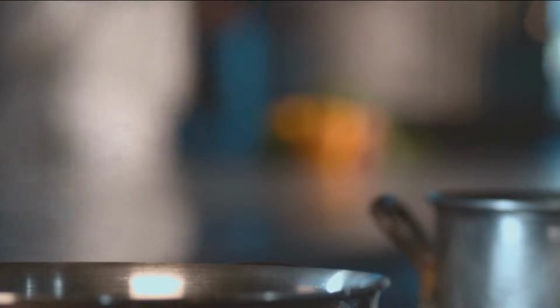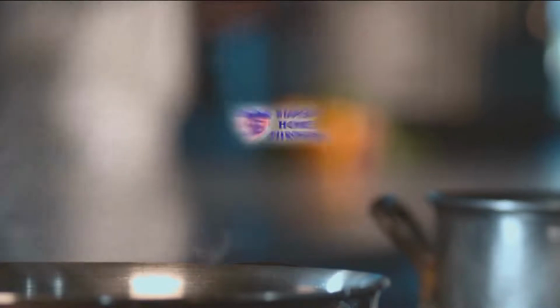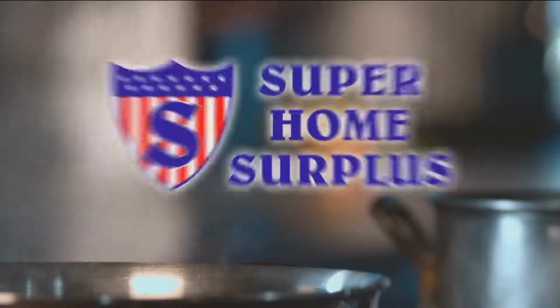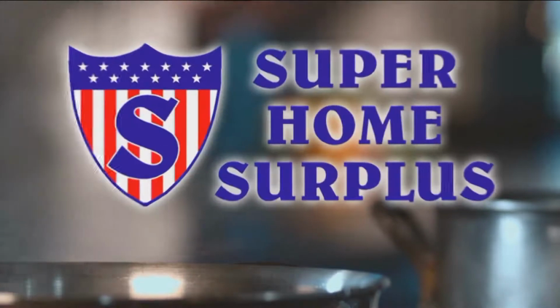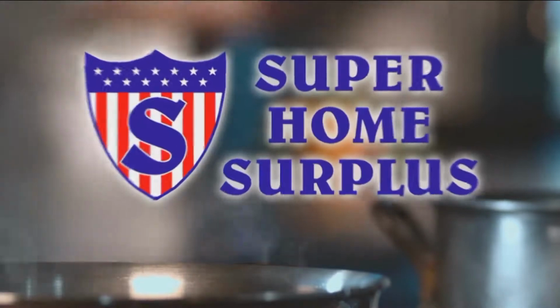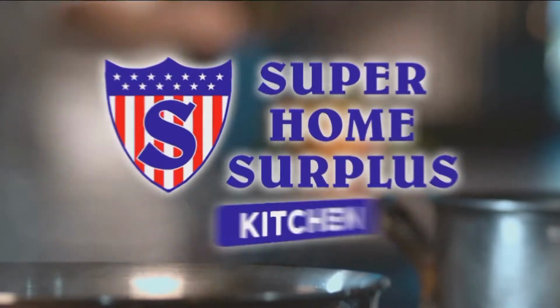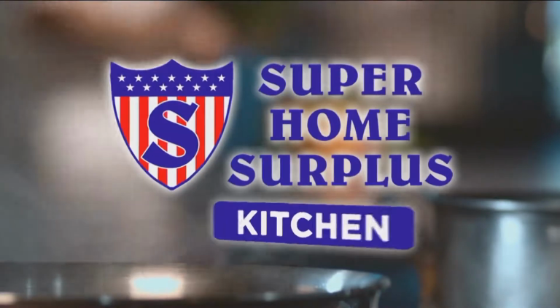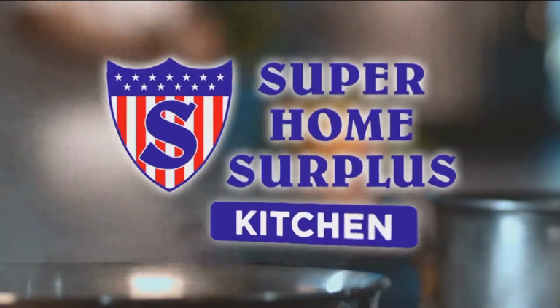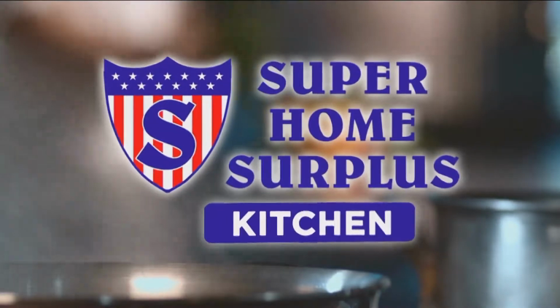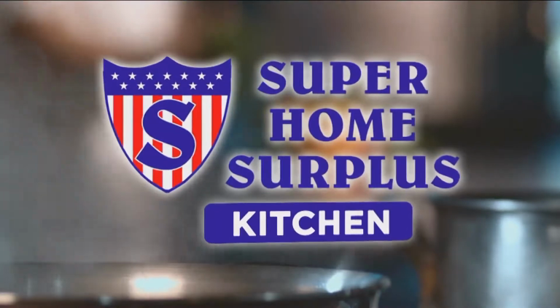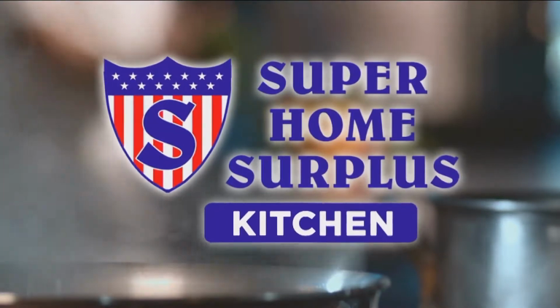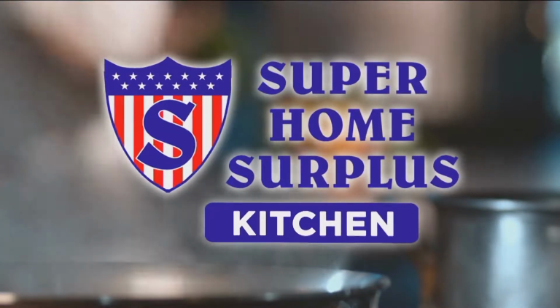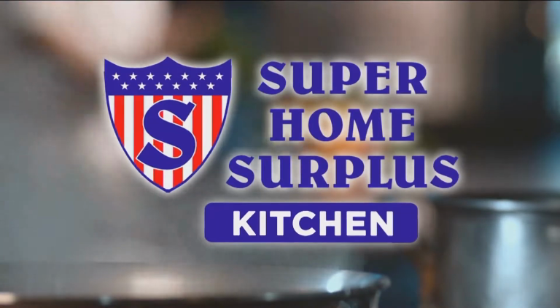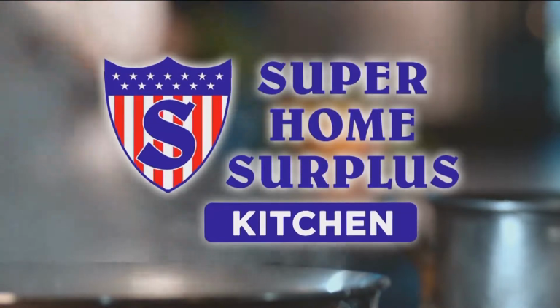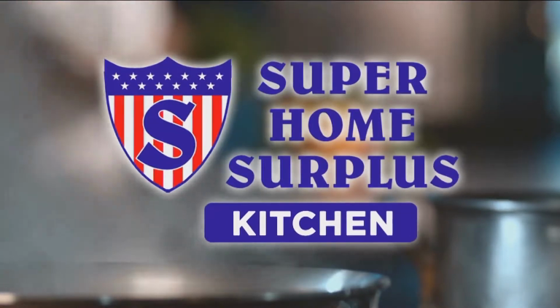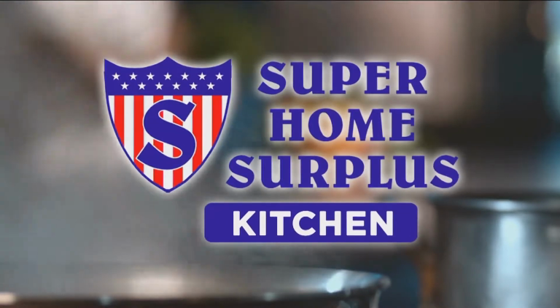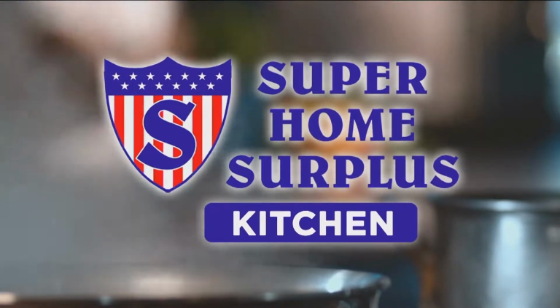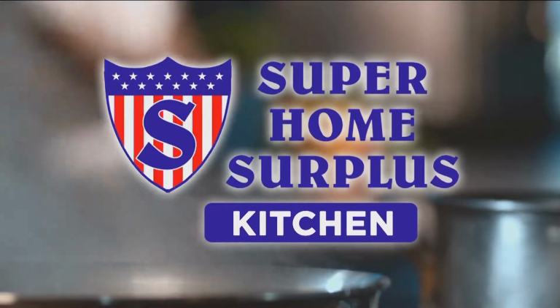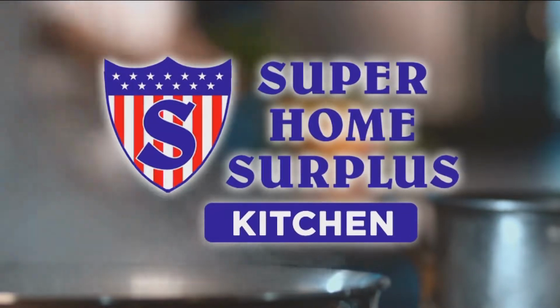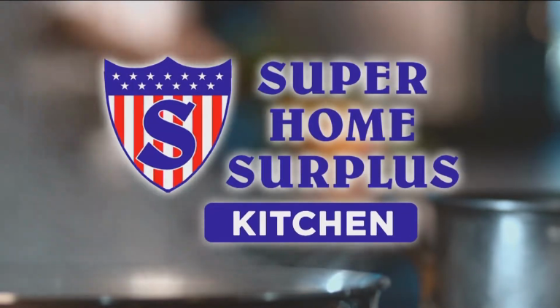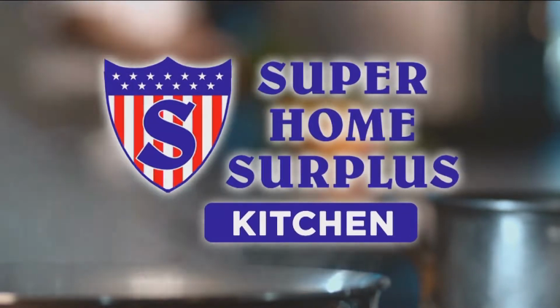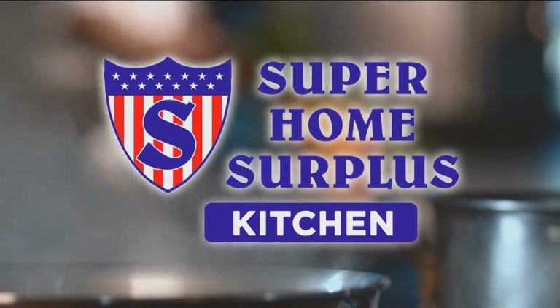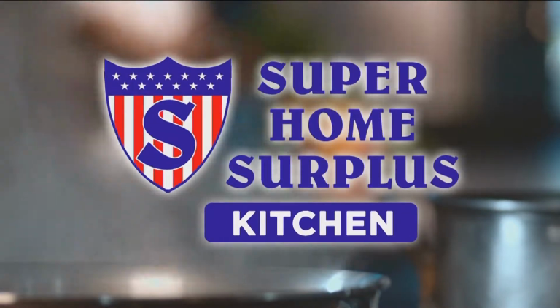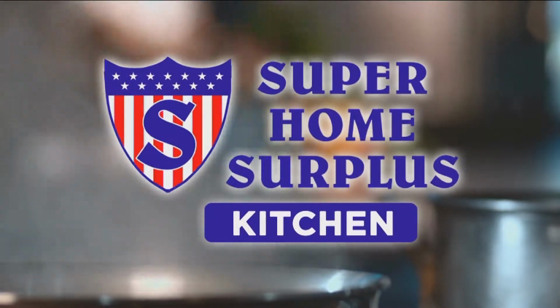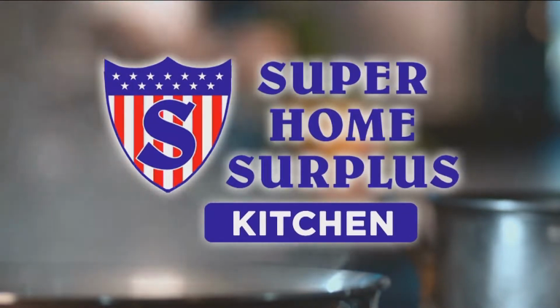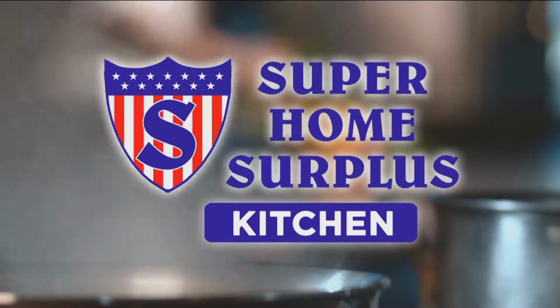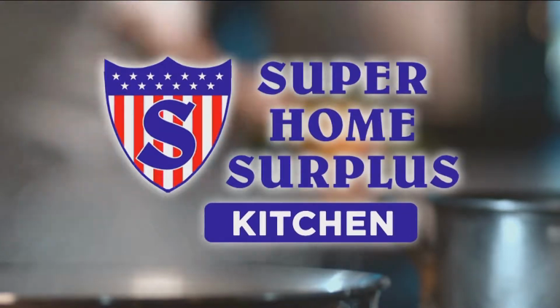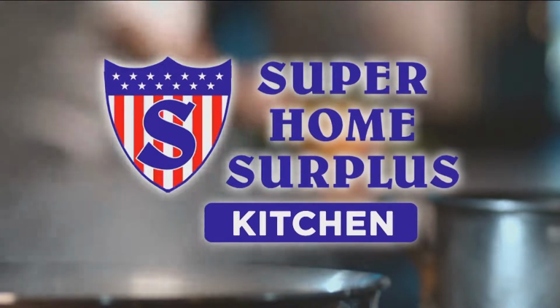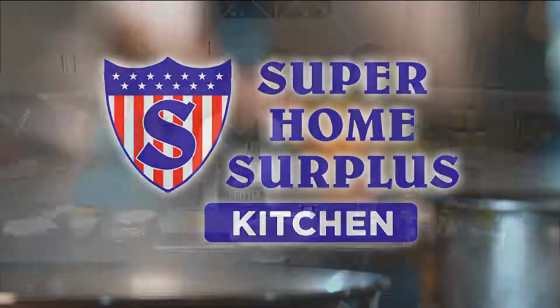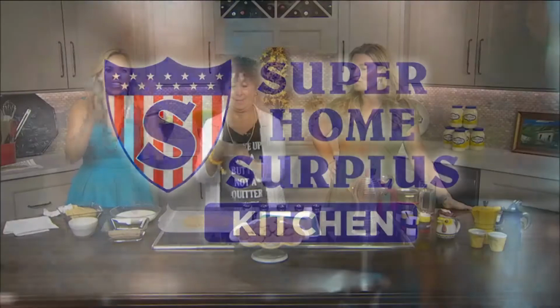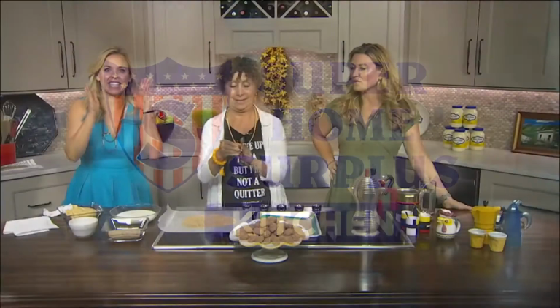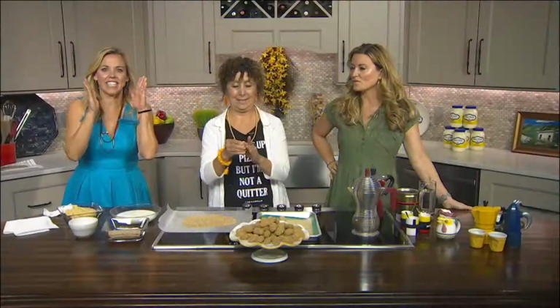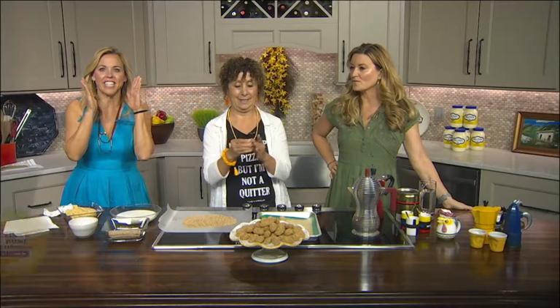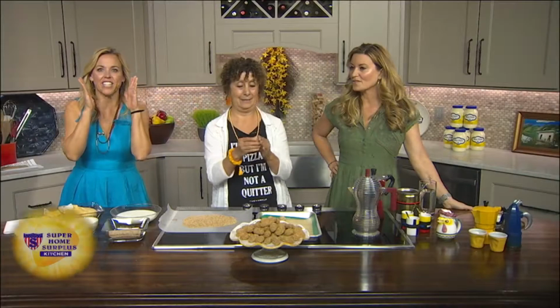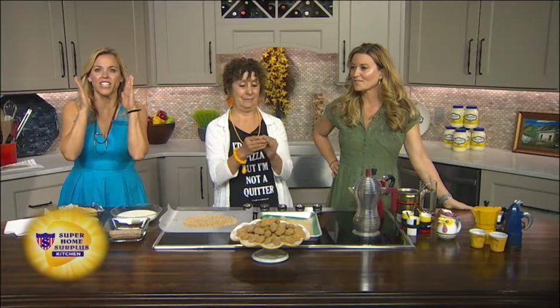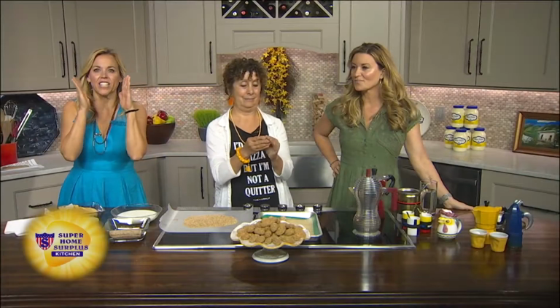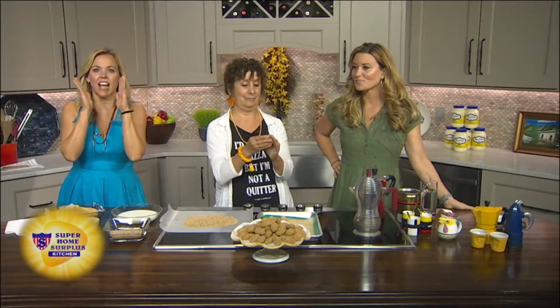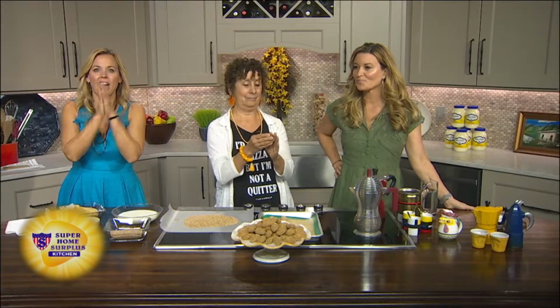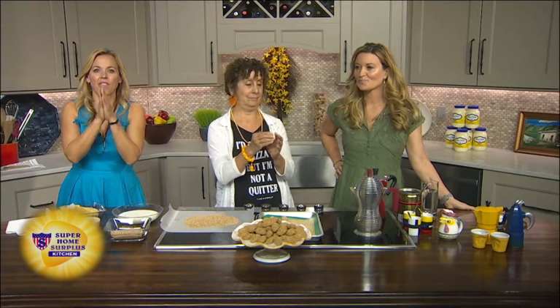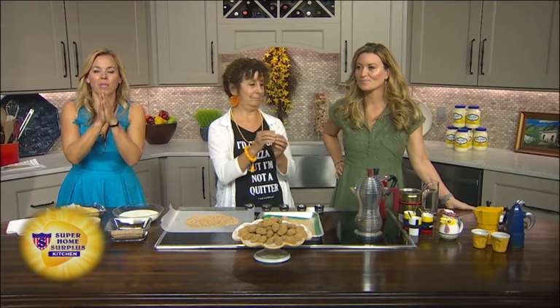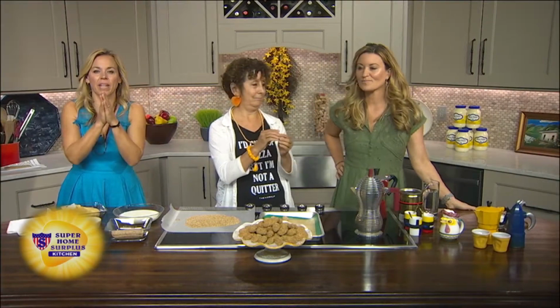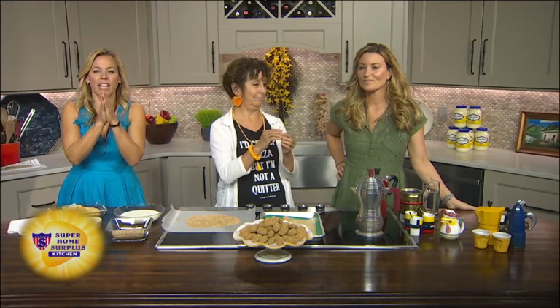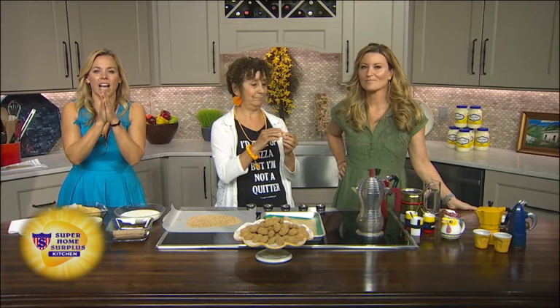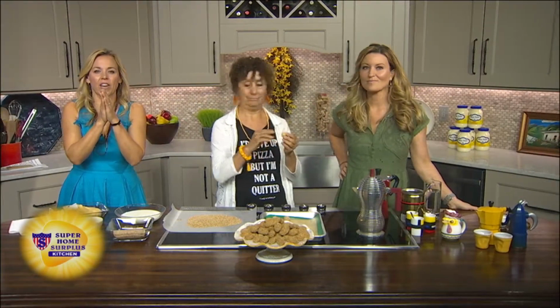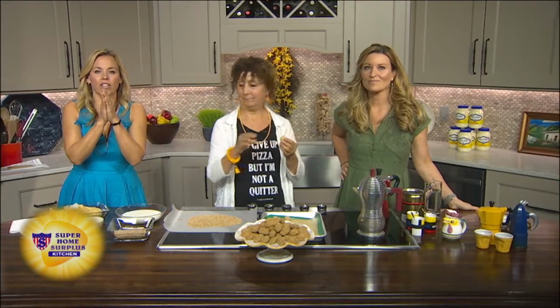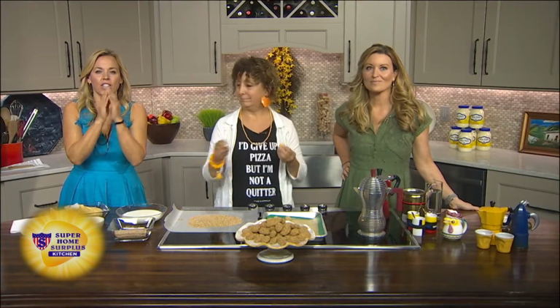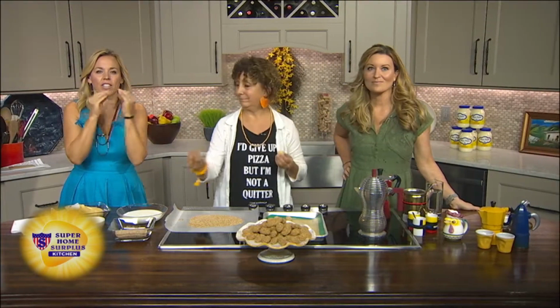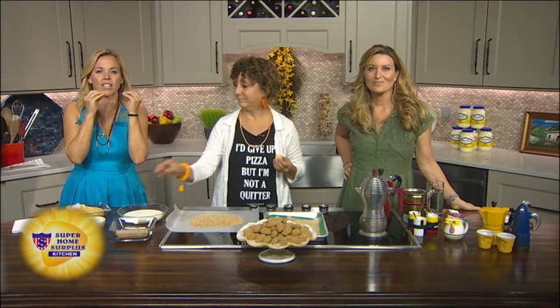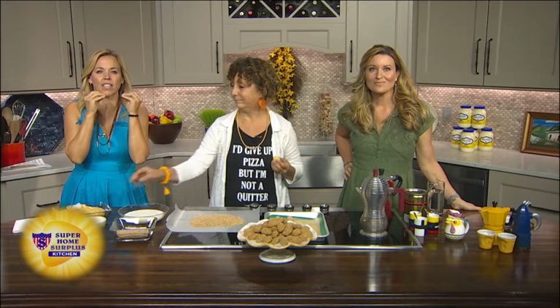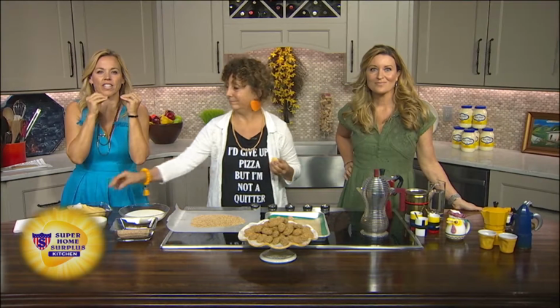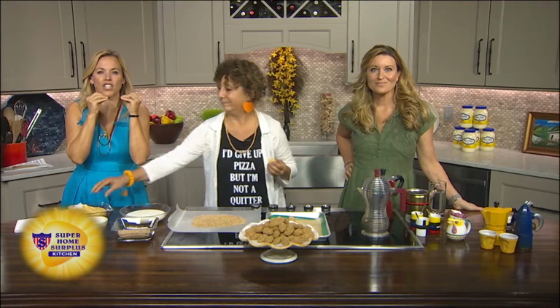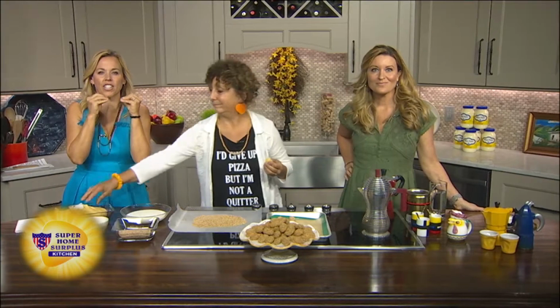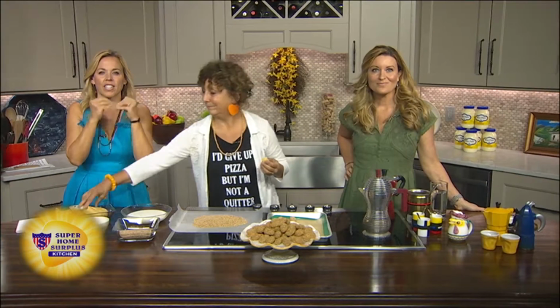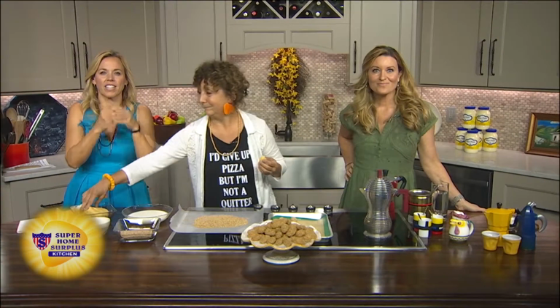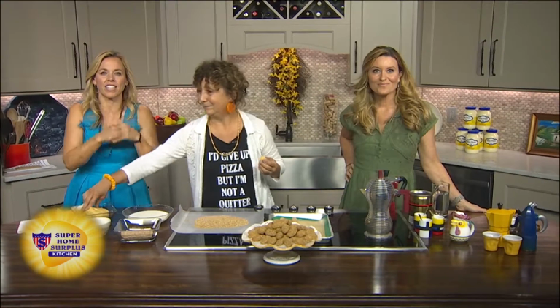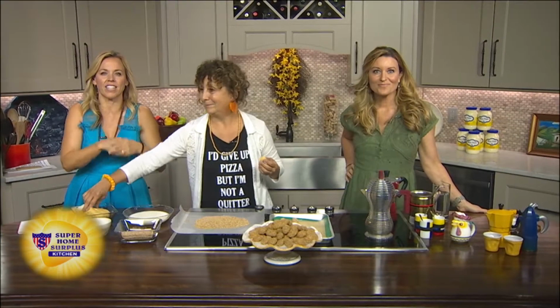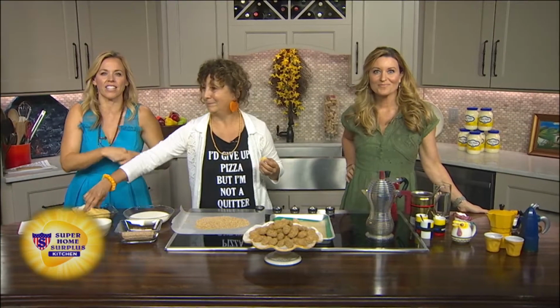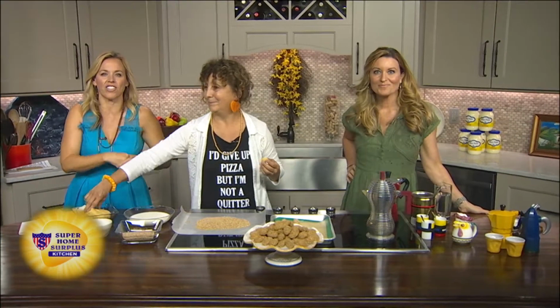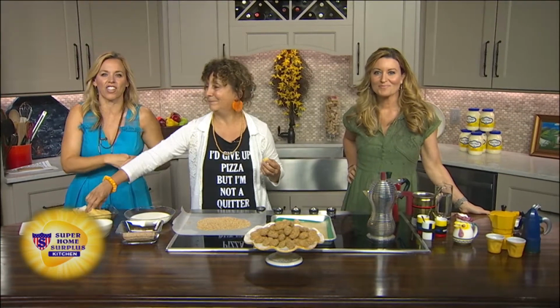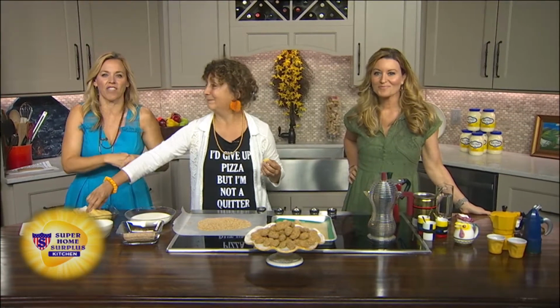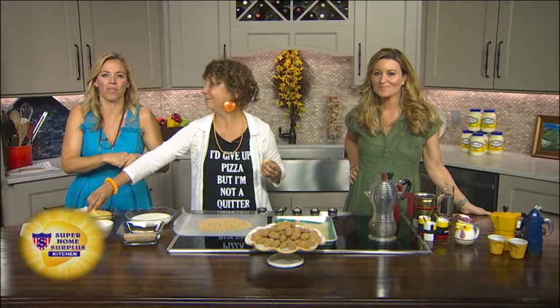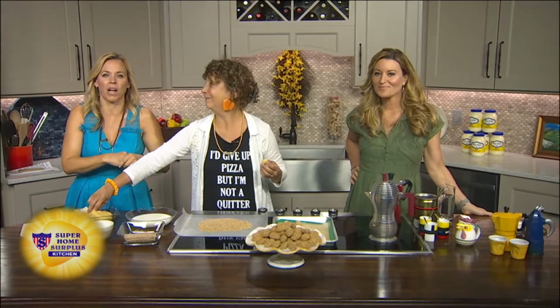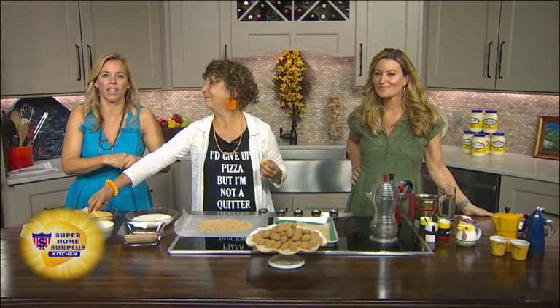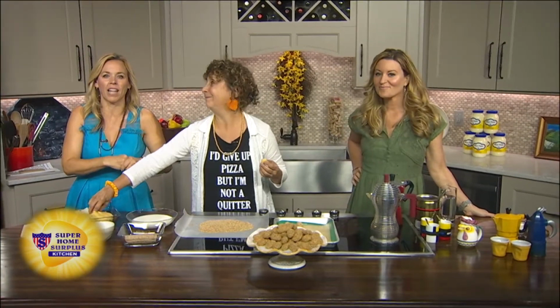We are in for a treat because this lady teaches everybody how to cook deliciousness. It is Chef Paulette.